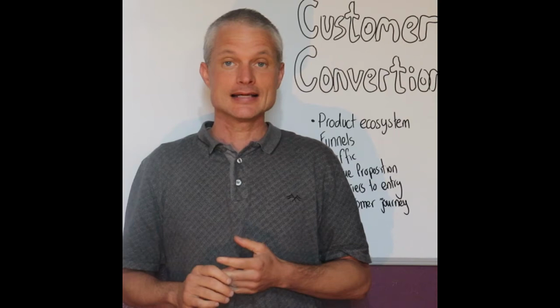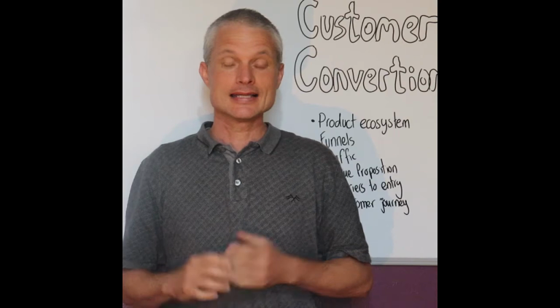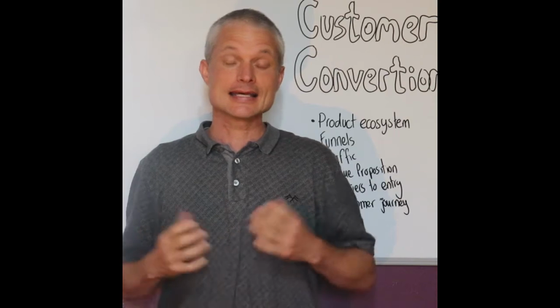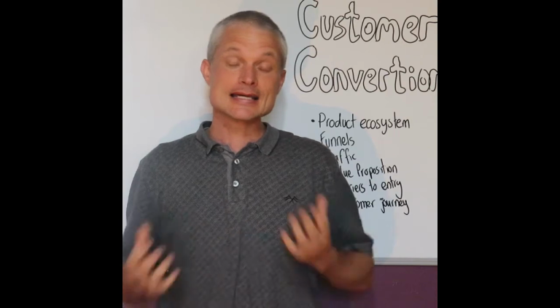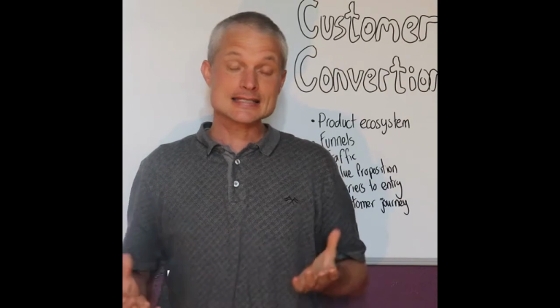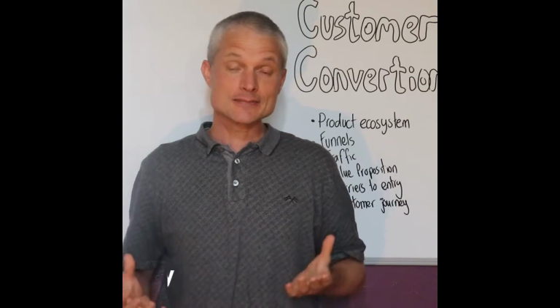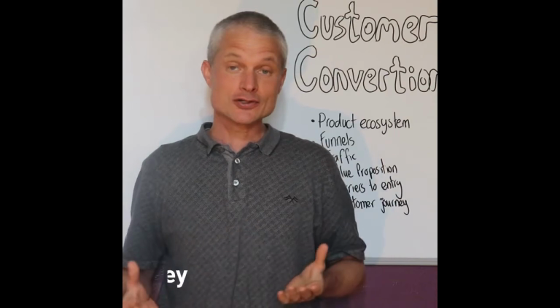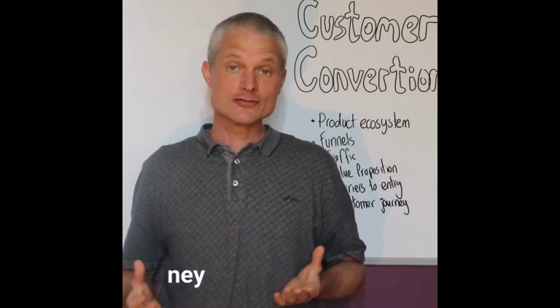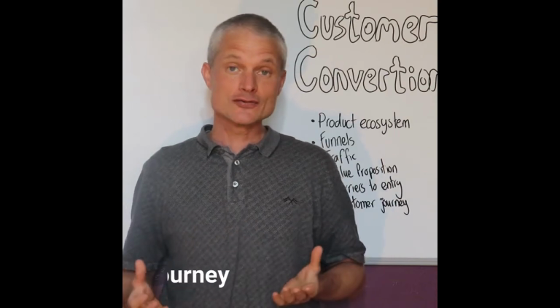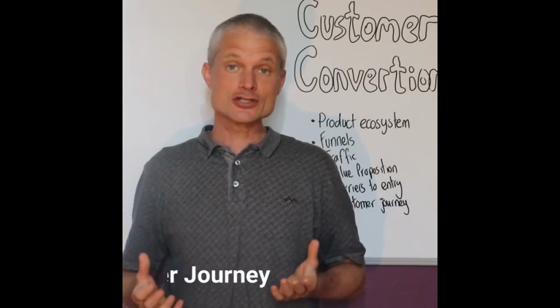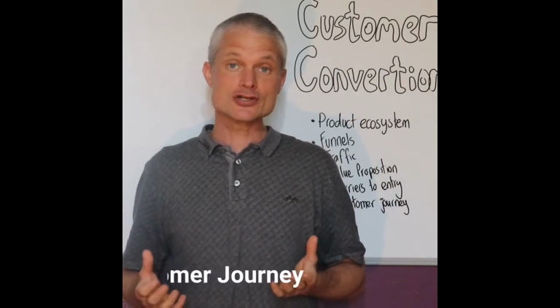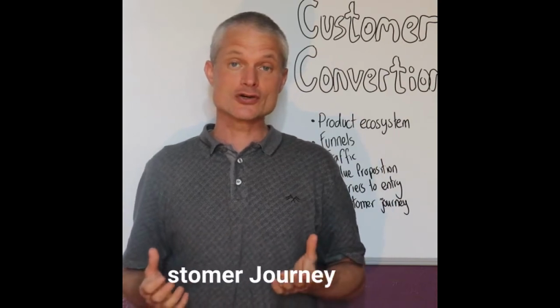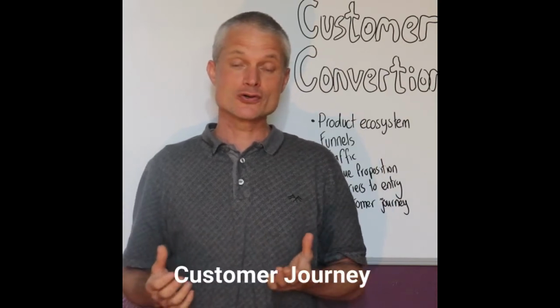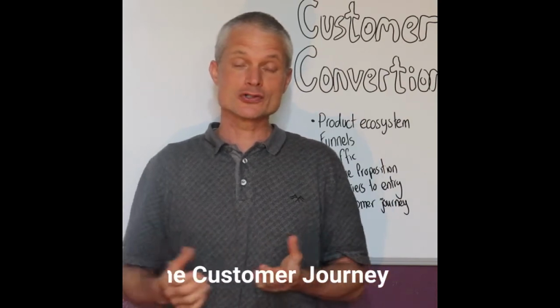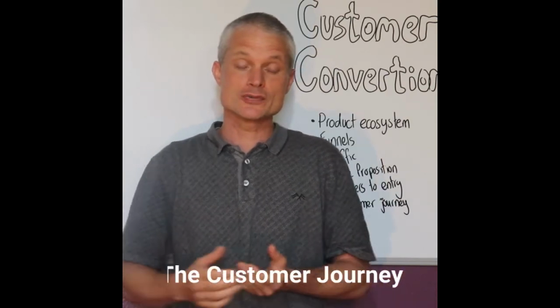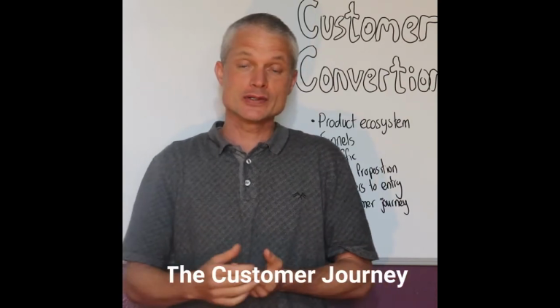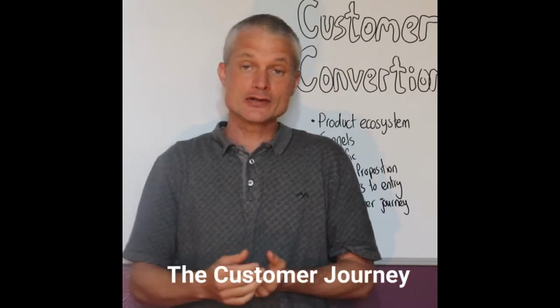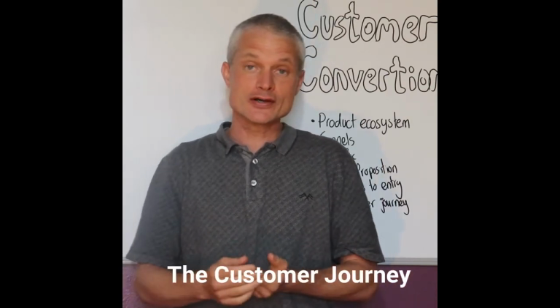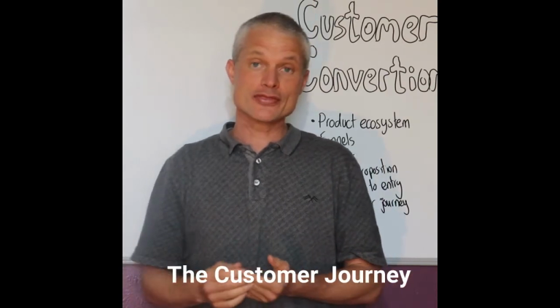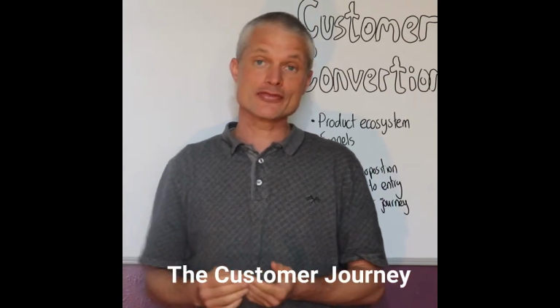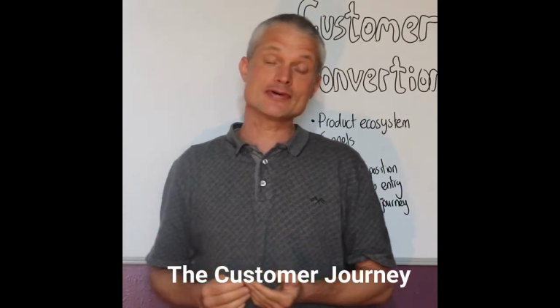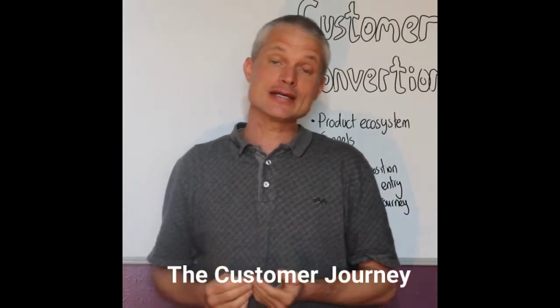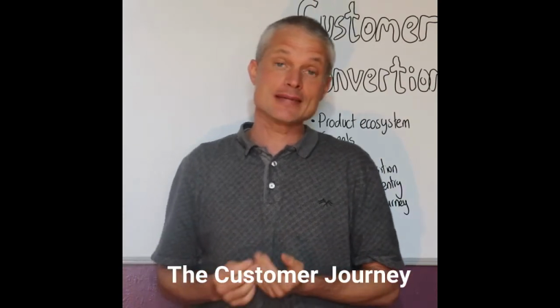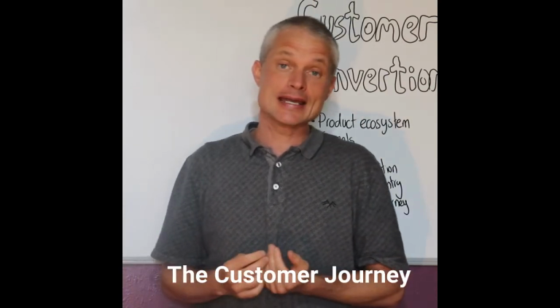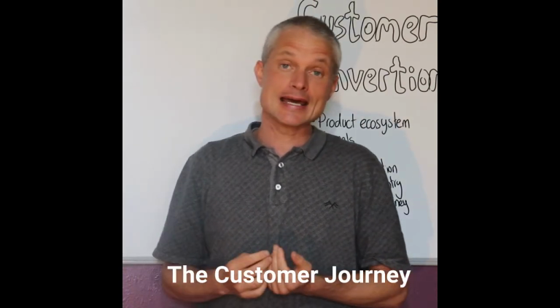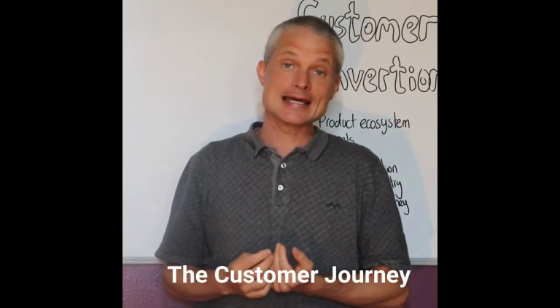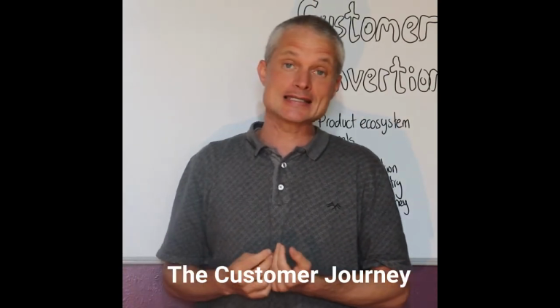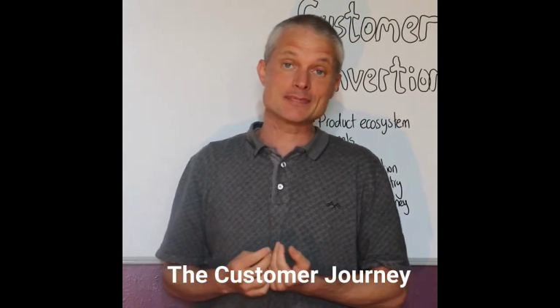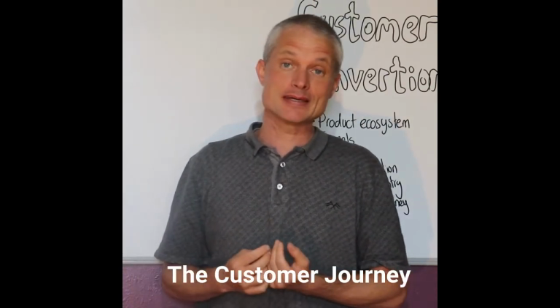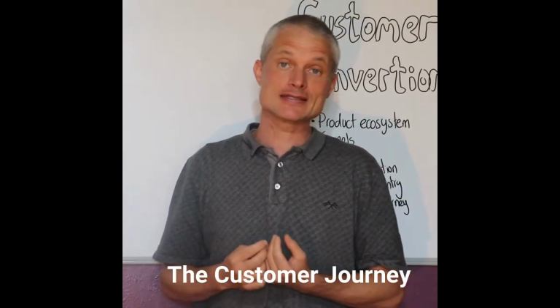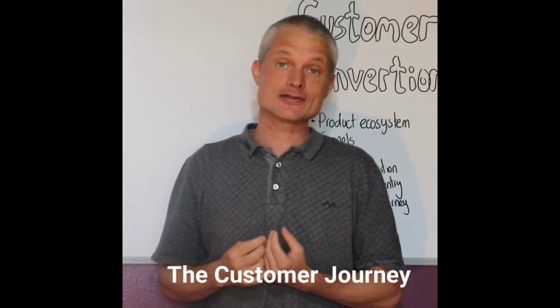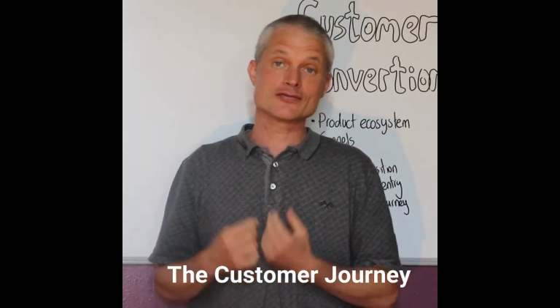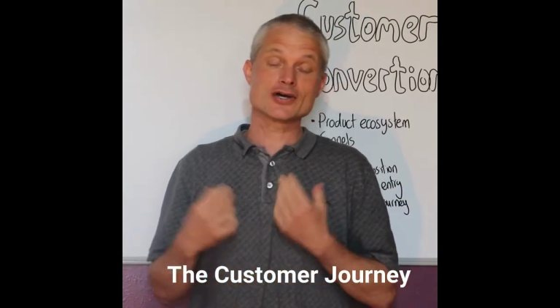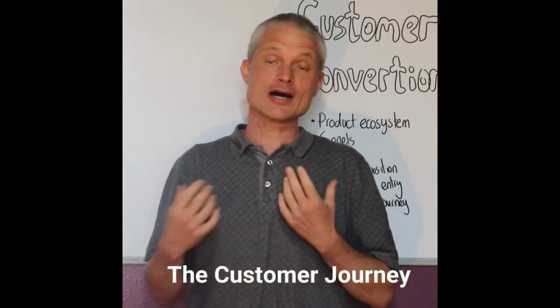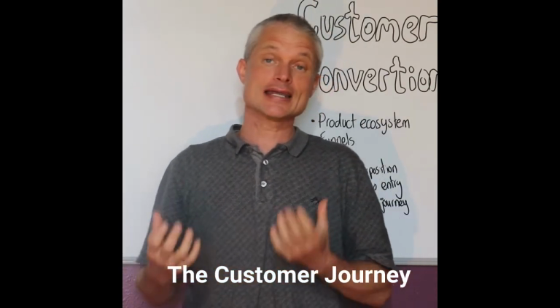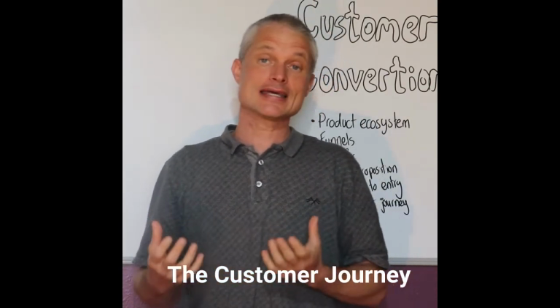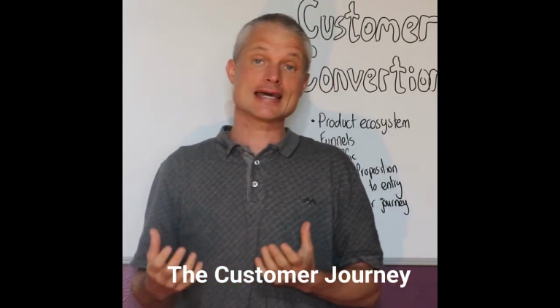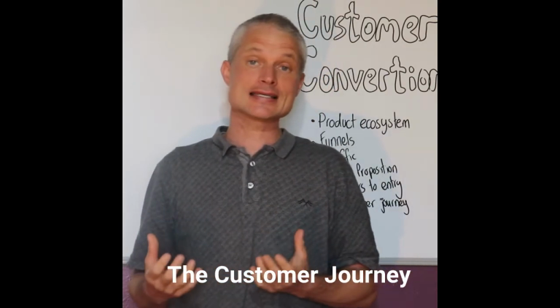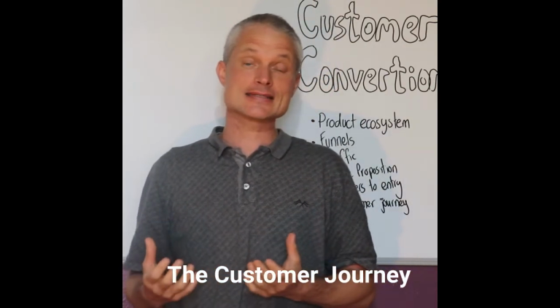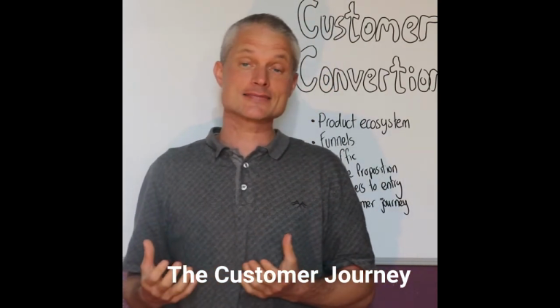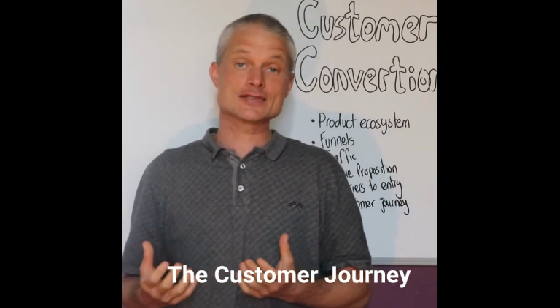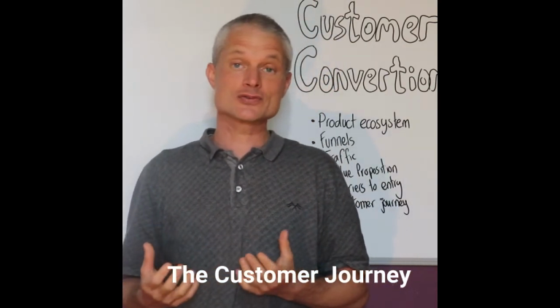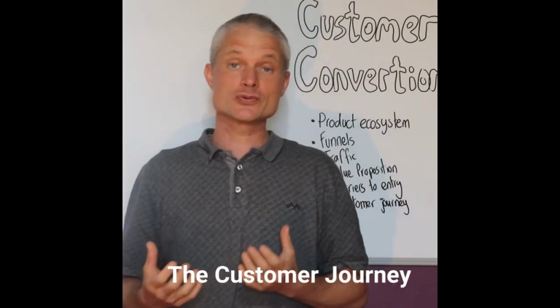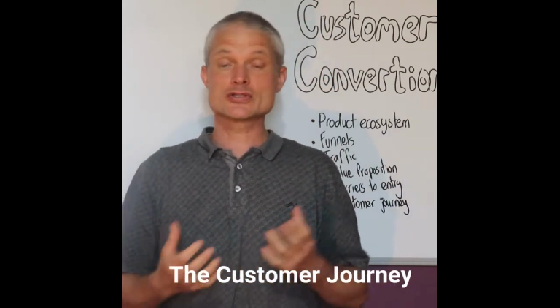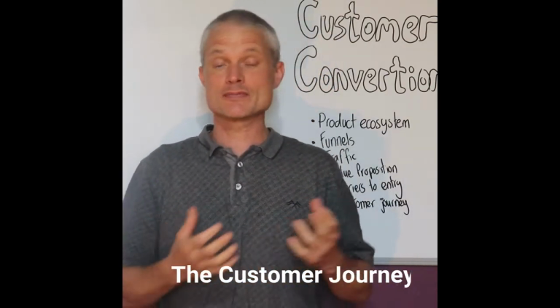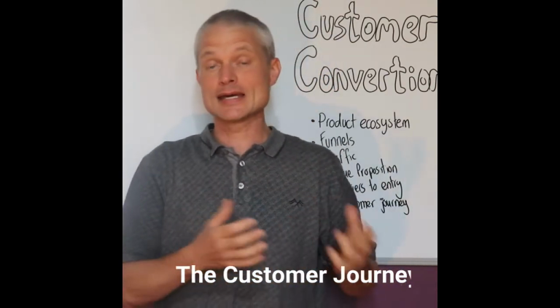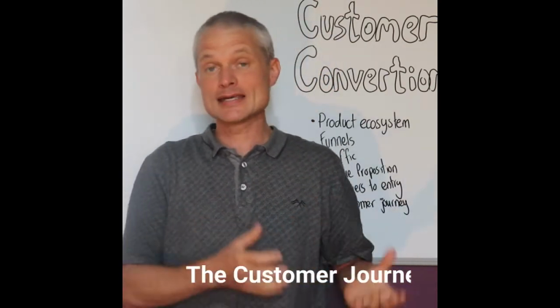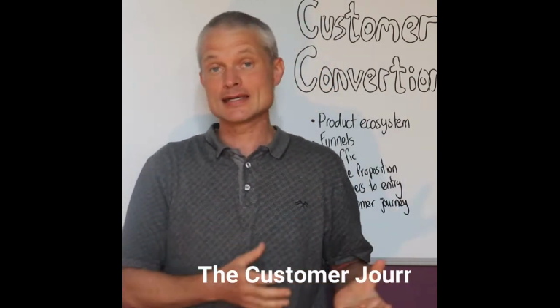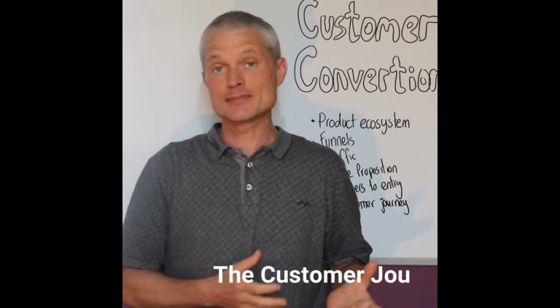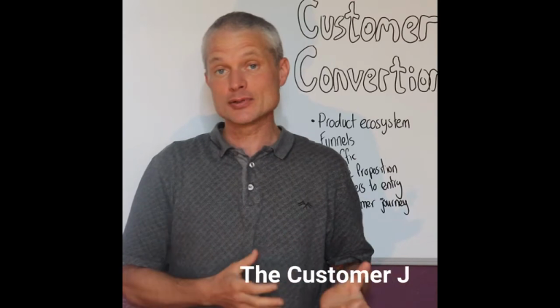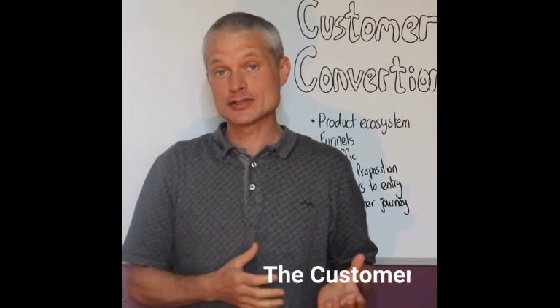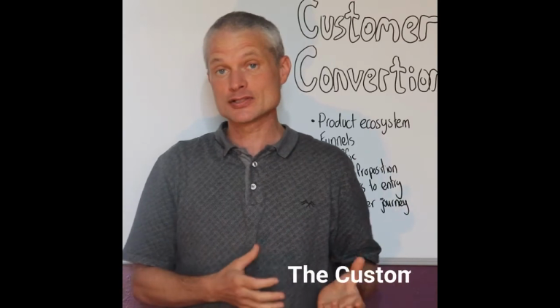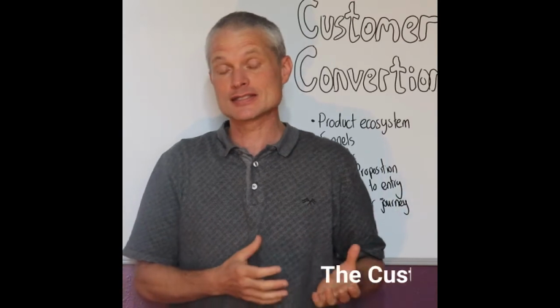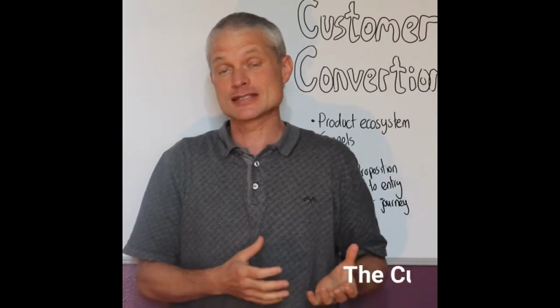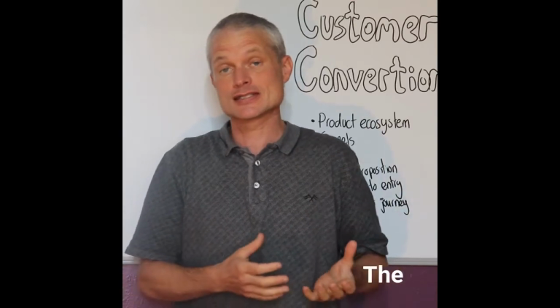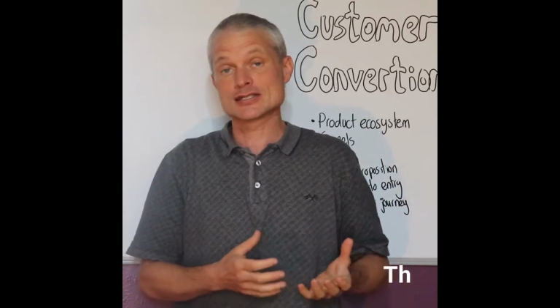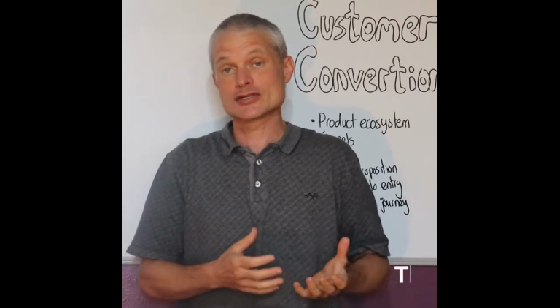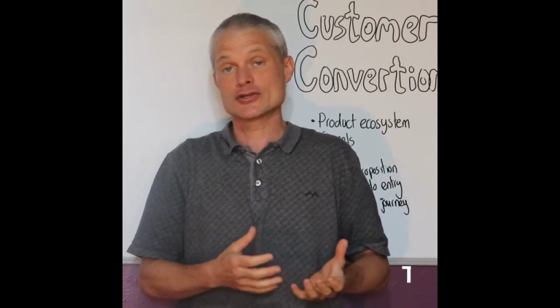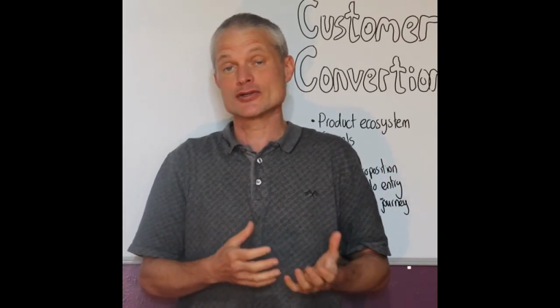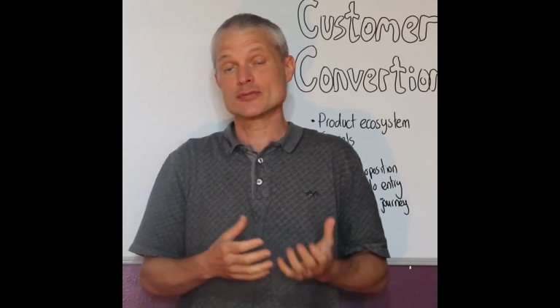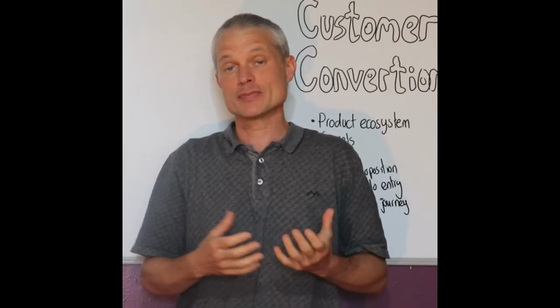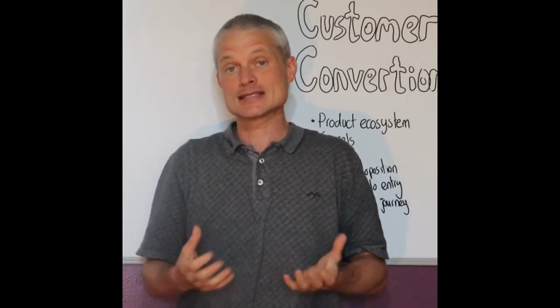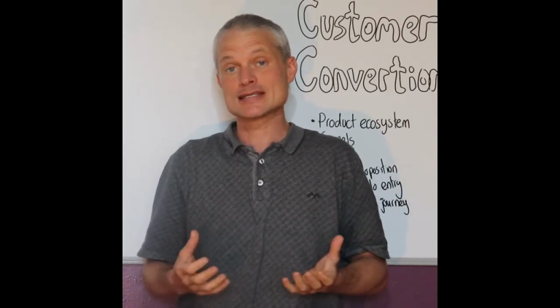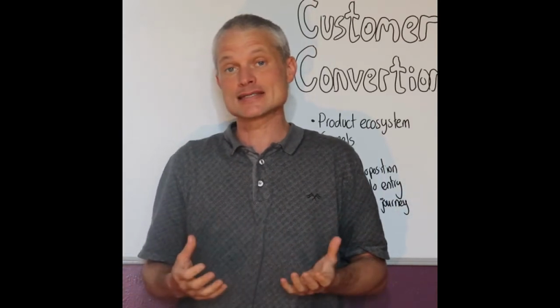In the customer conversion course, we look at three main aspects of guiding customers towards making a purchase decision in your business.